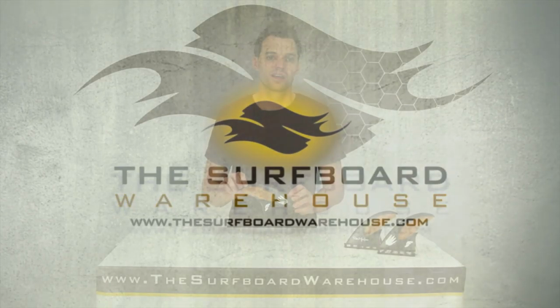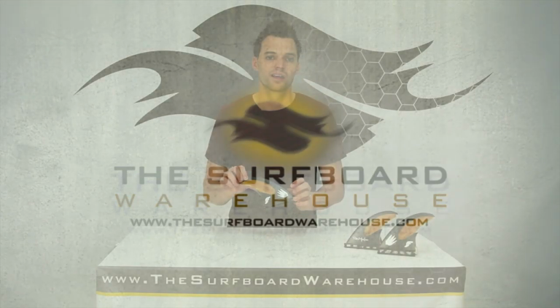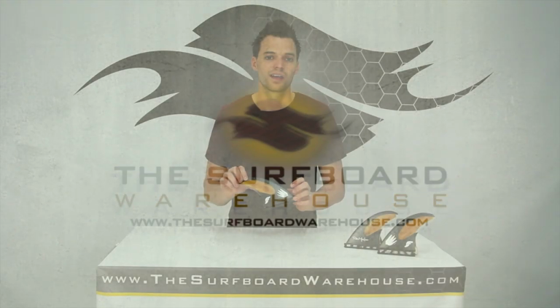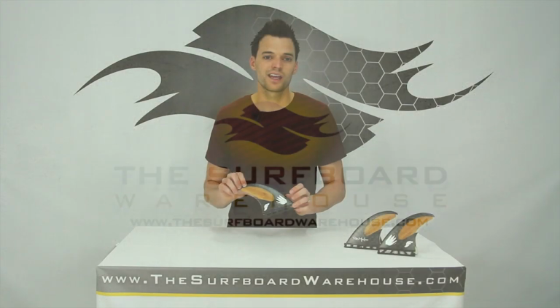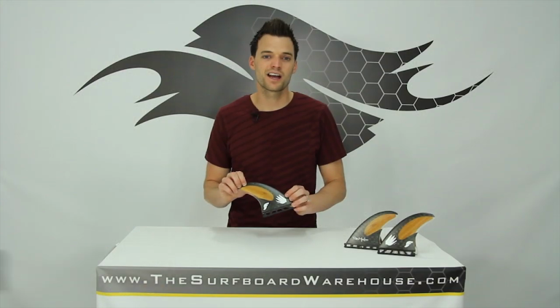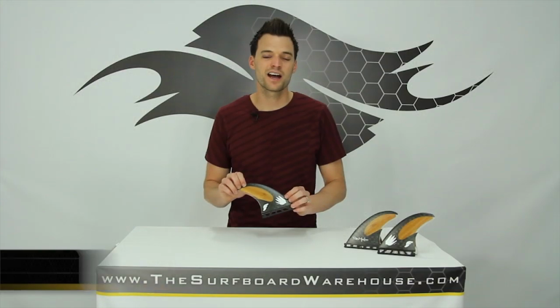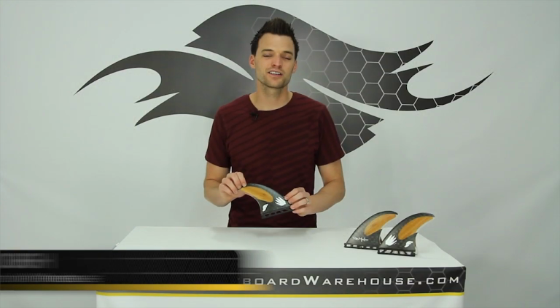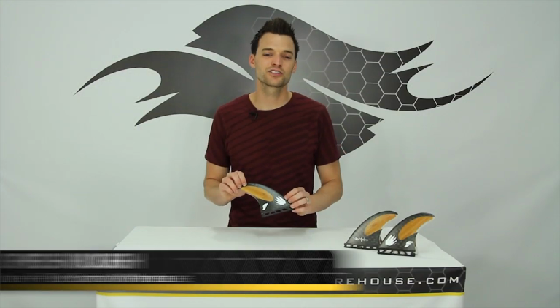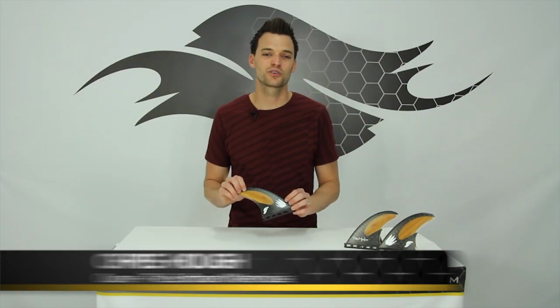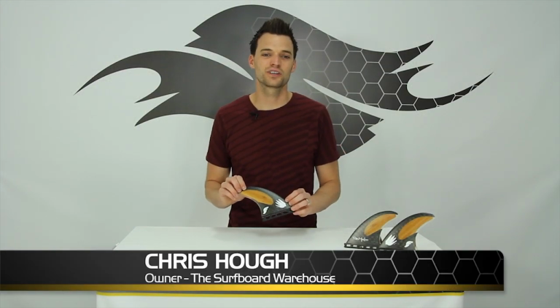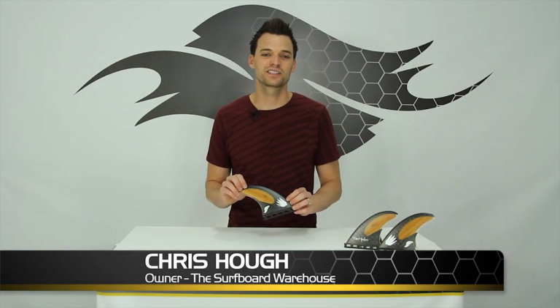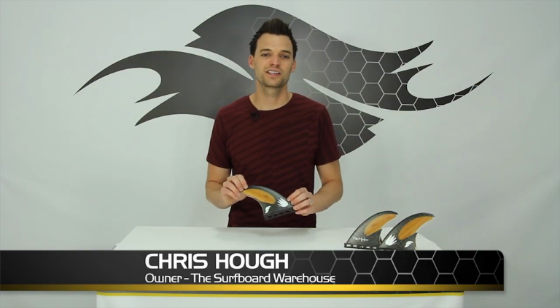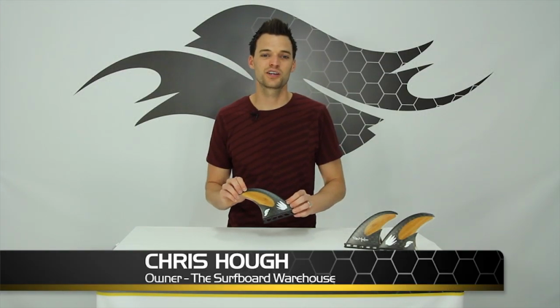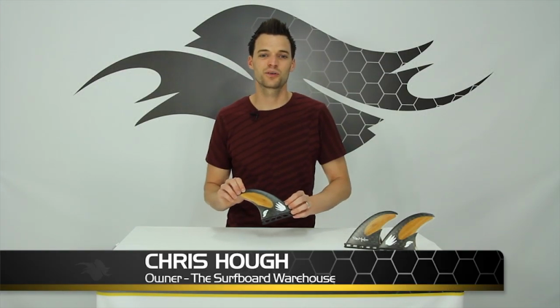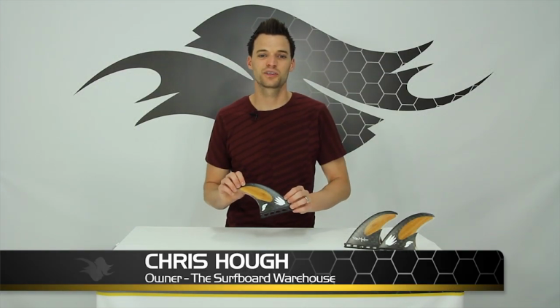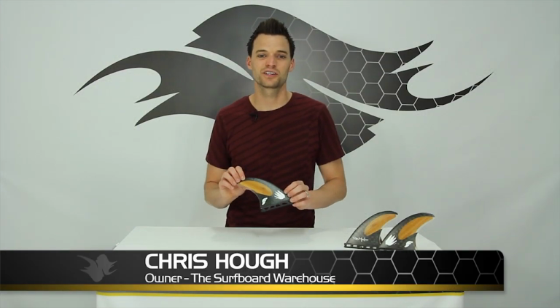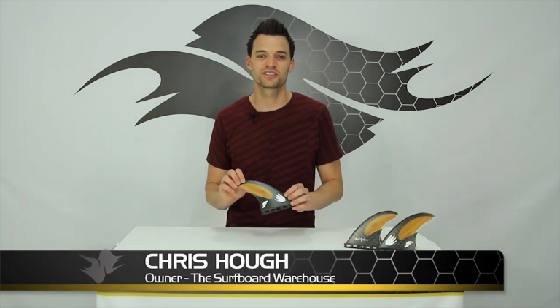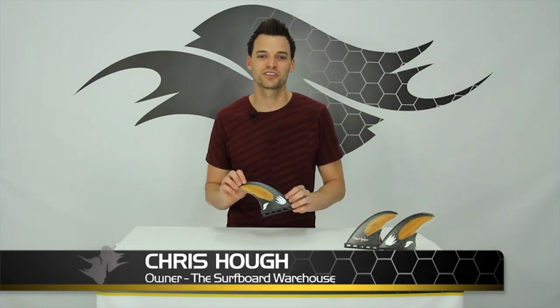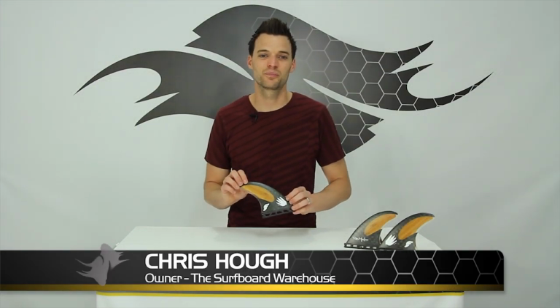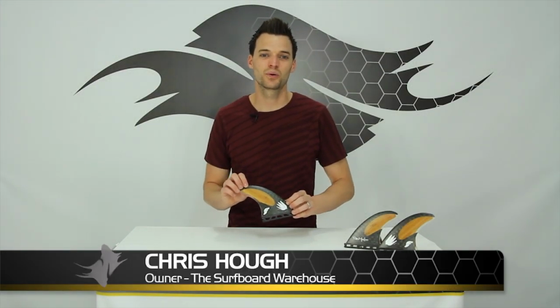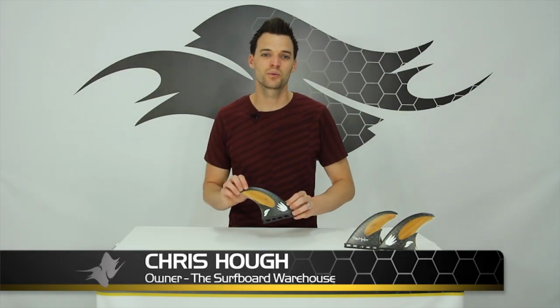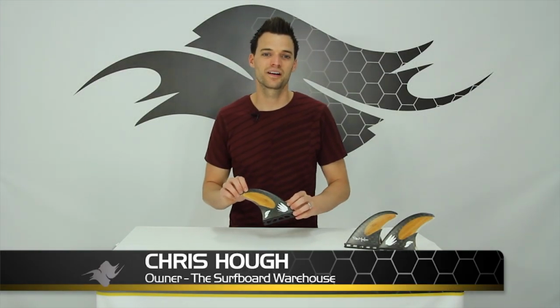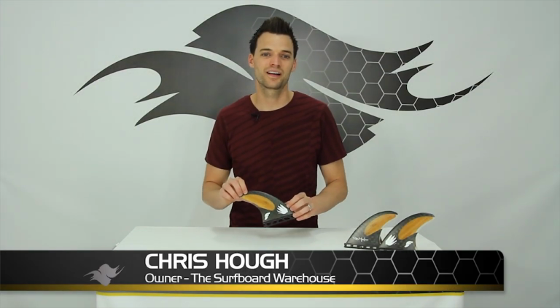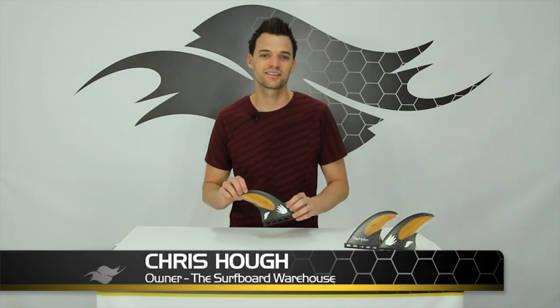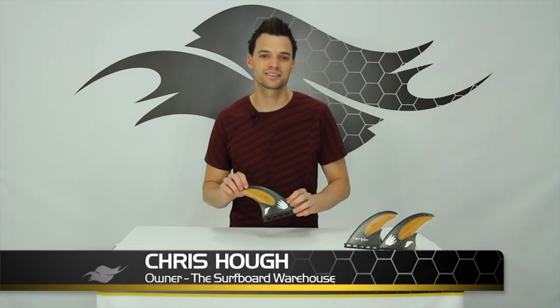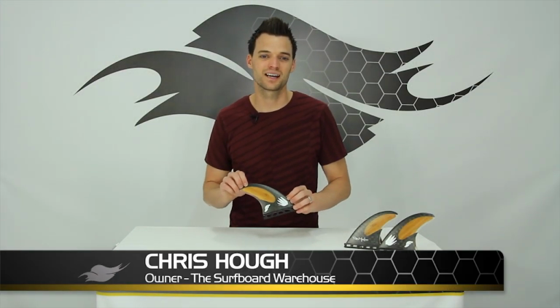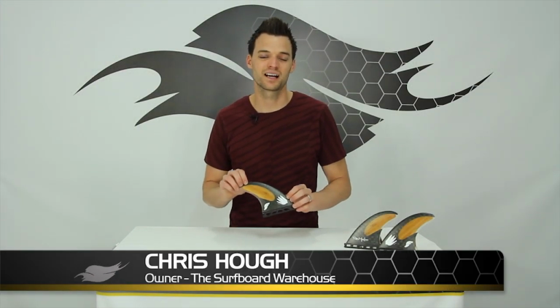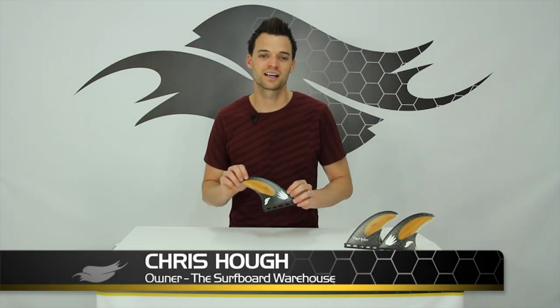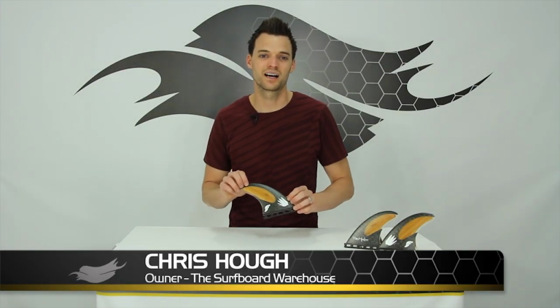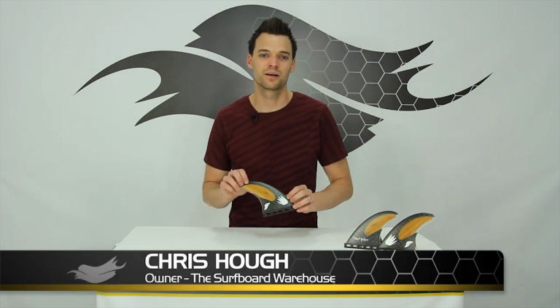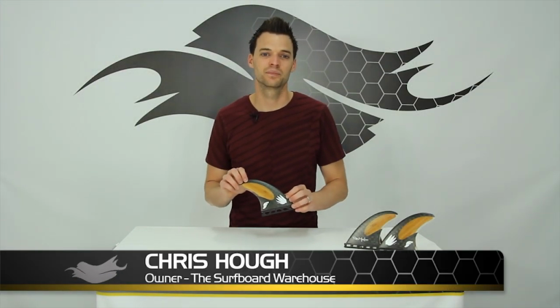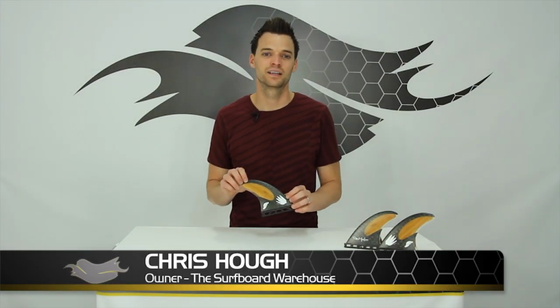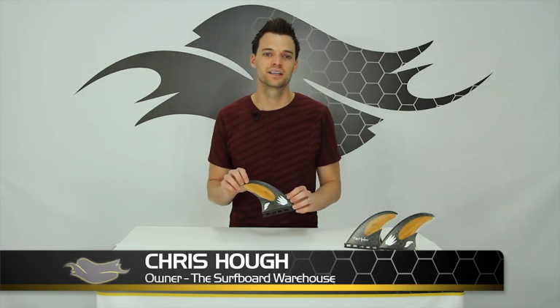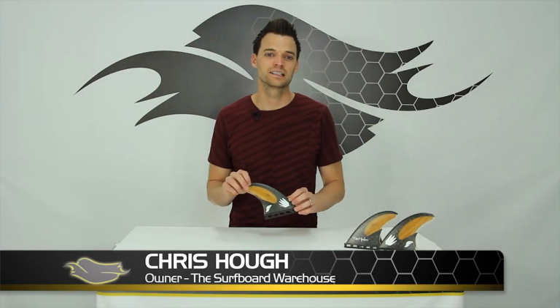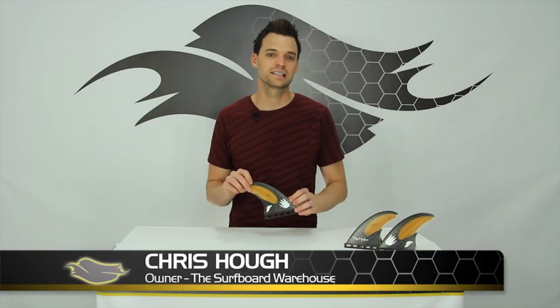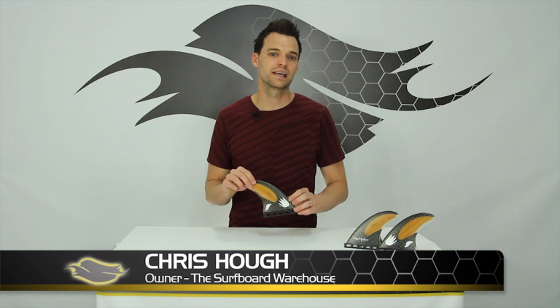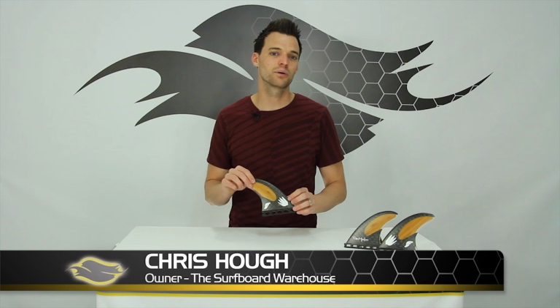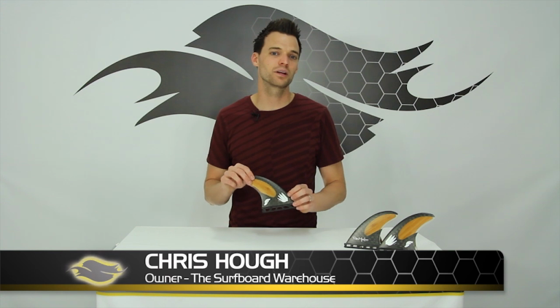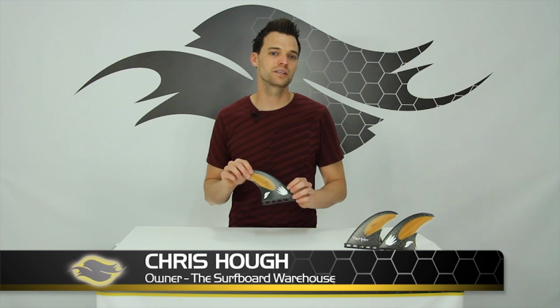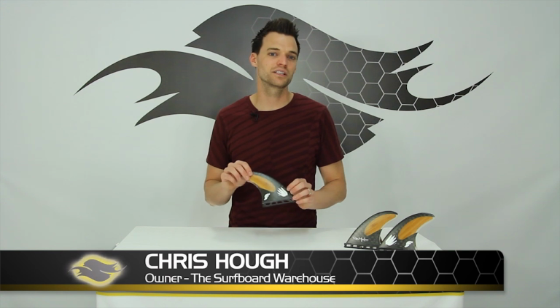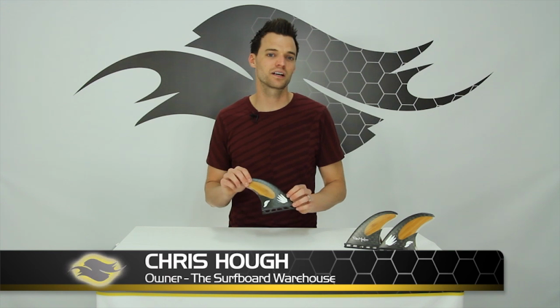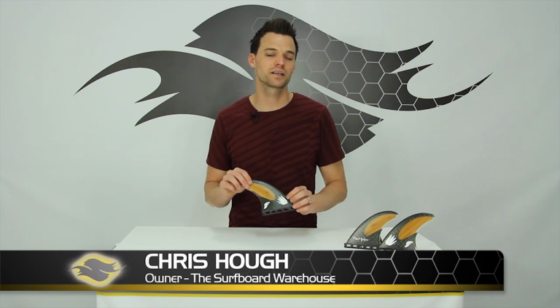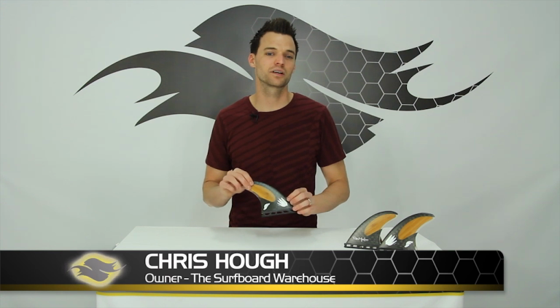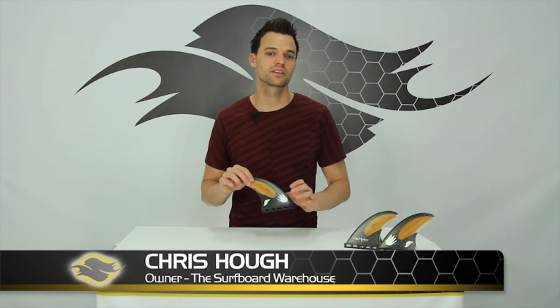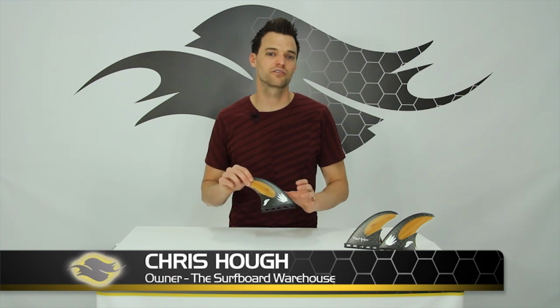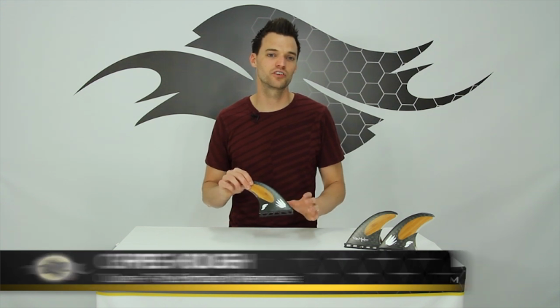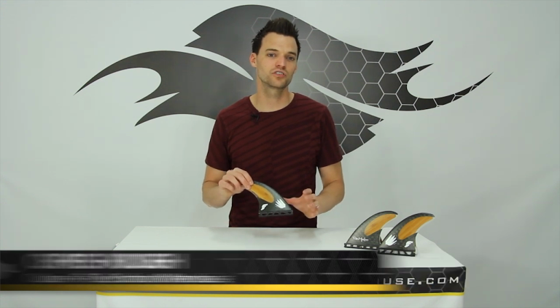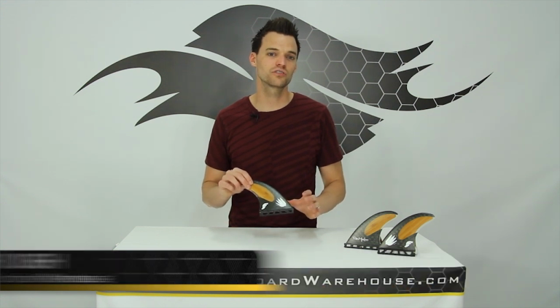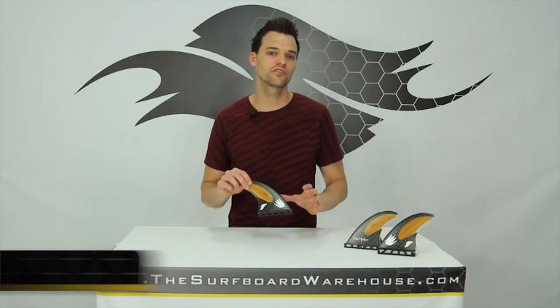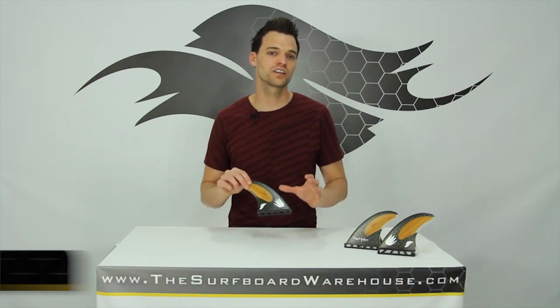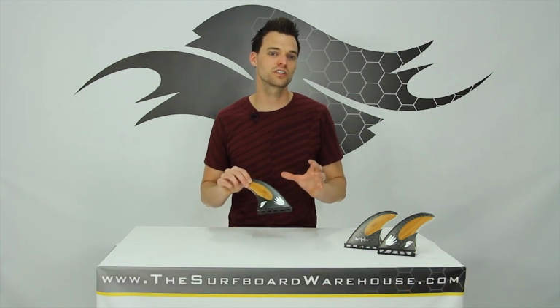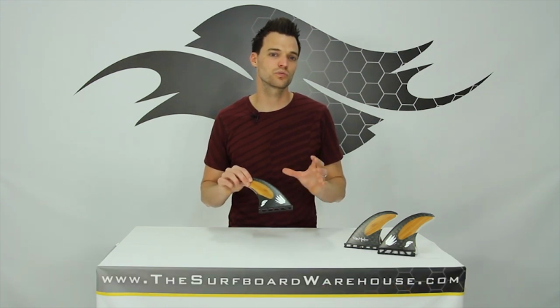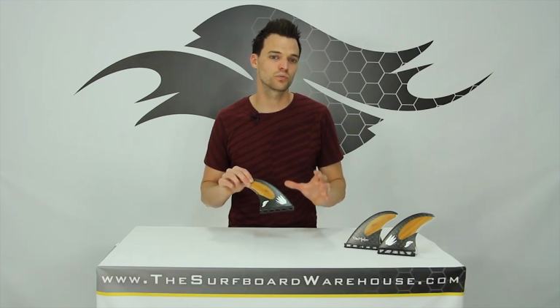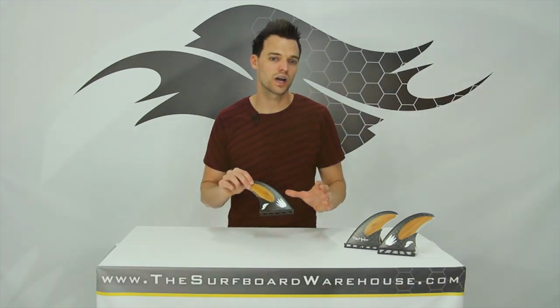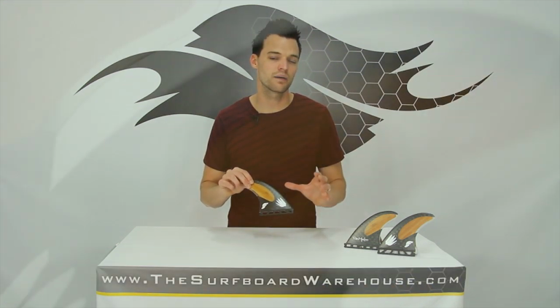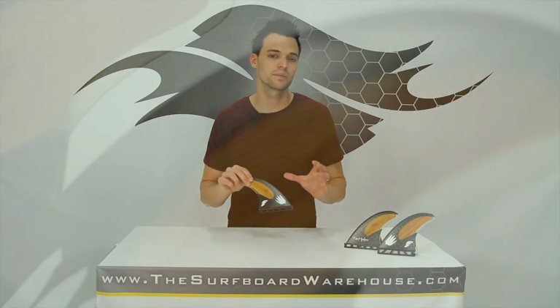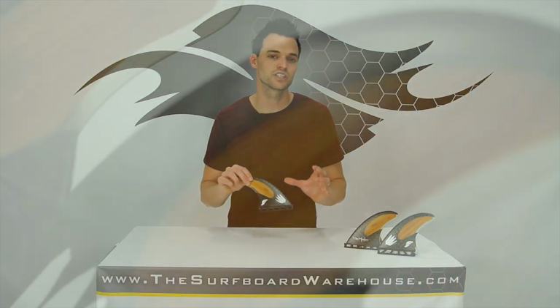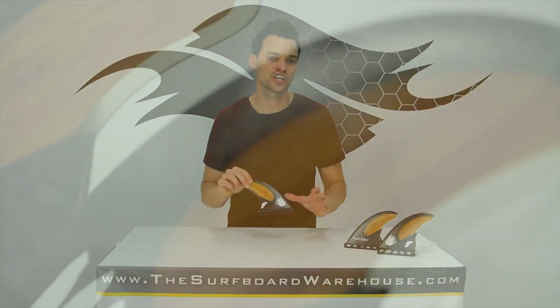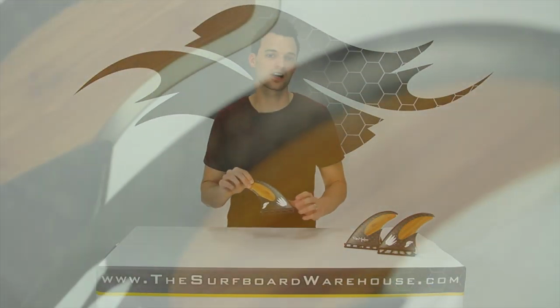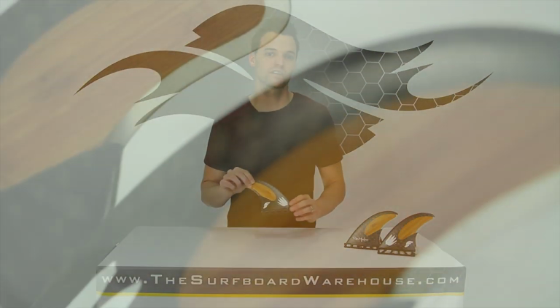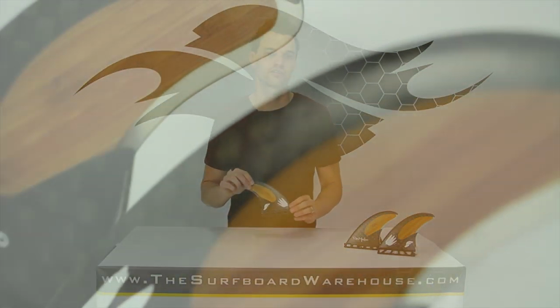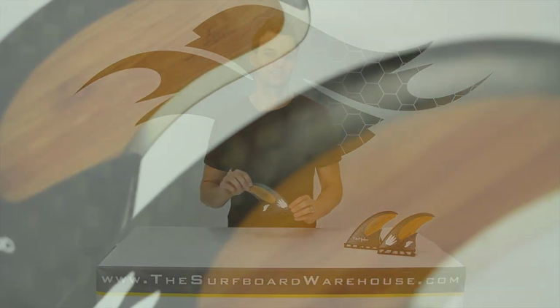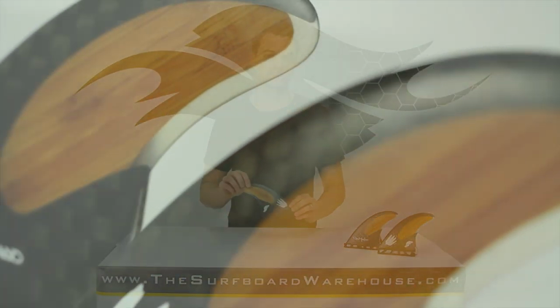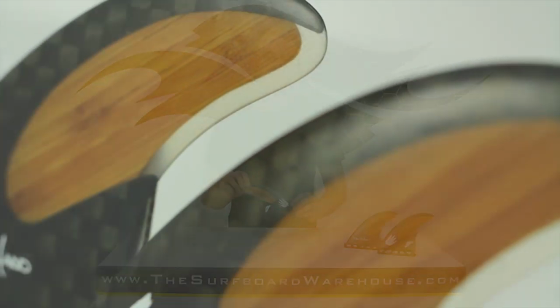Hey guys, Chris here with thesurfboardwarehouse.com. Today we're going to be talking about the Future Fin's Rob Machado fins.